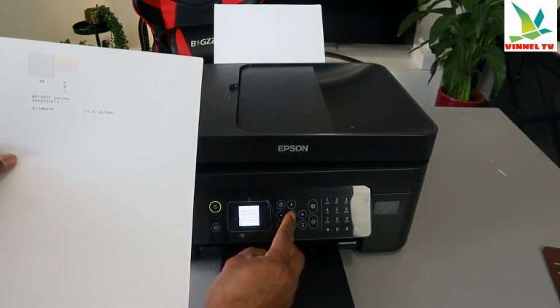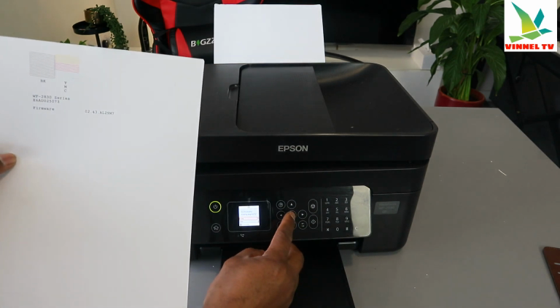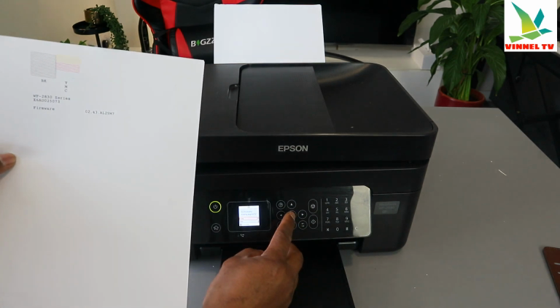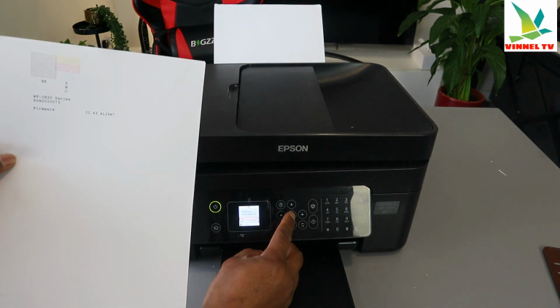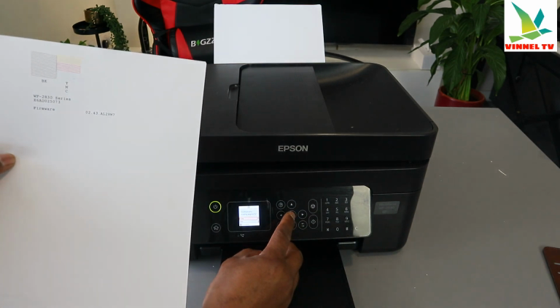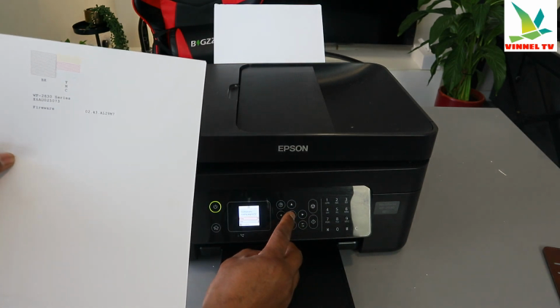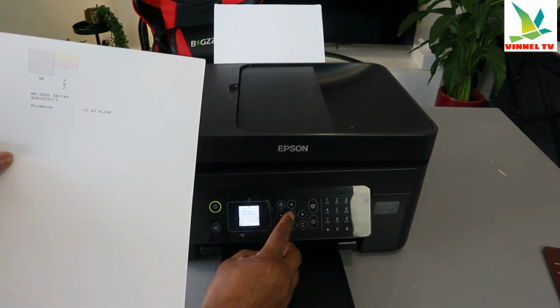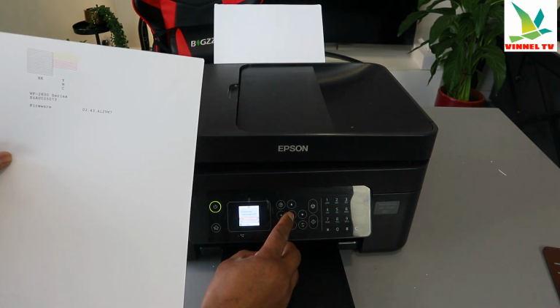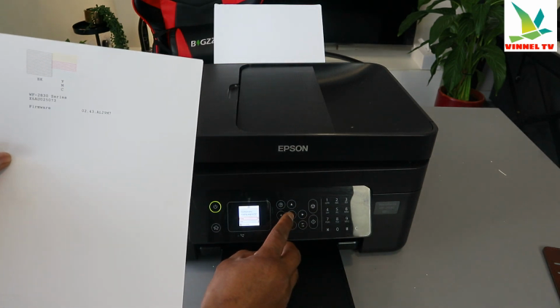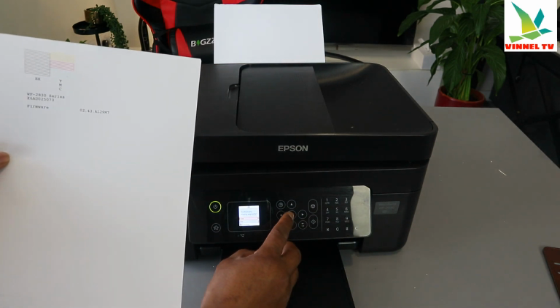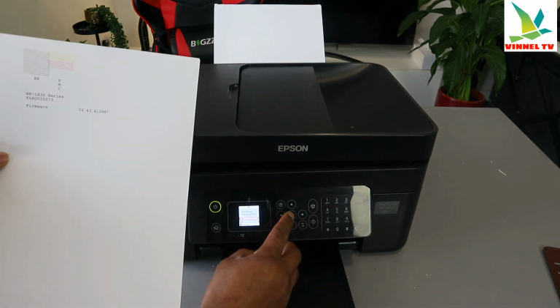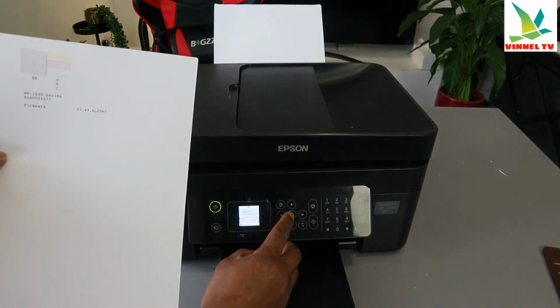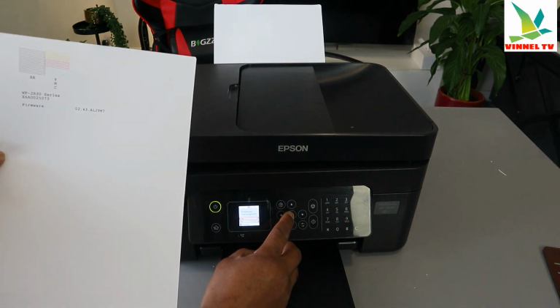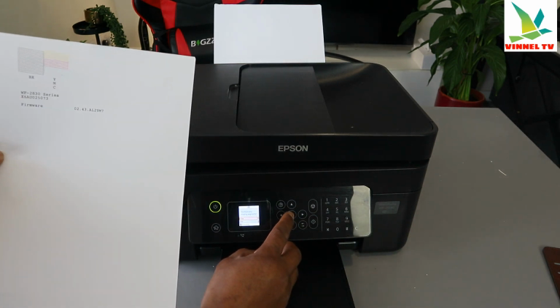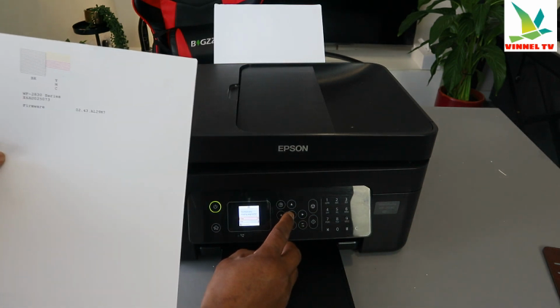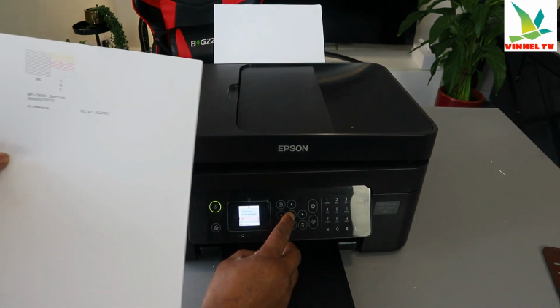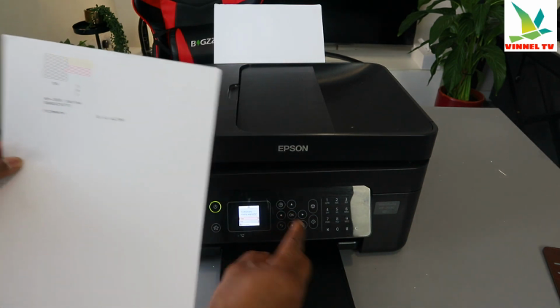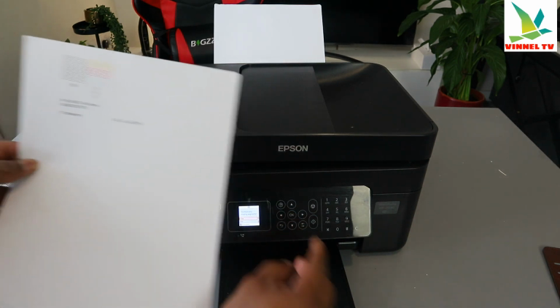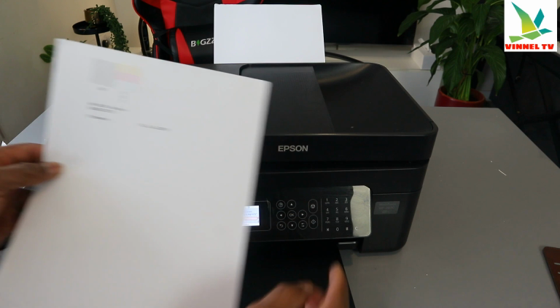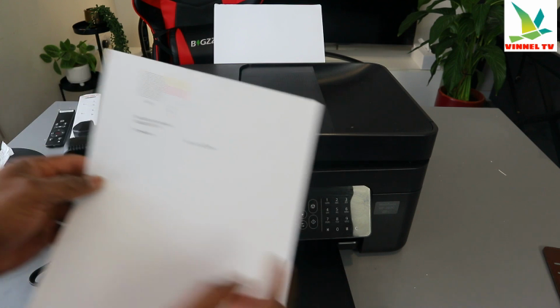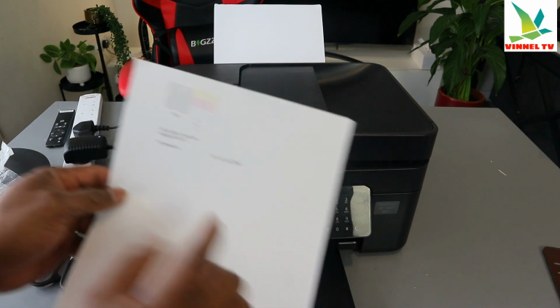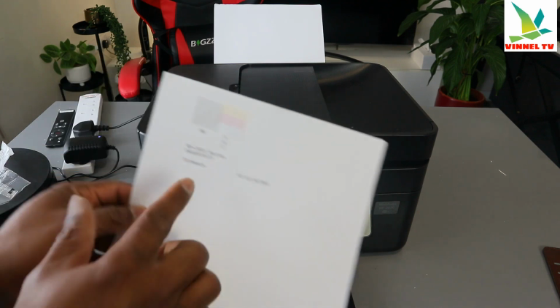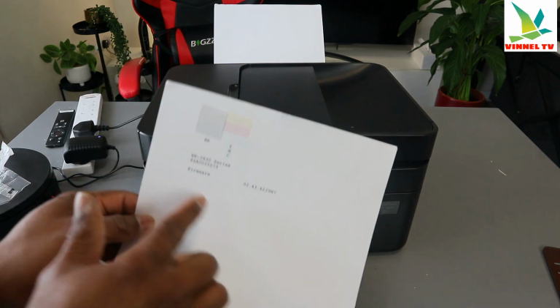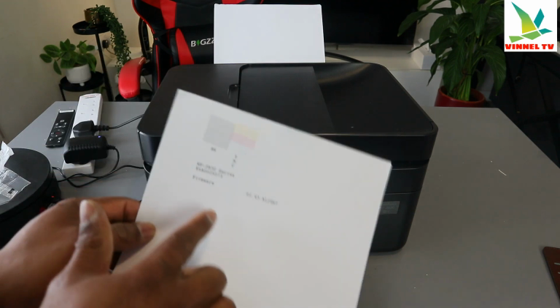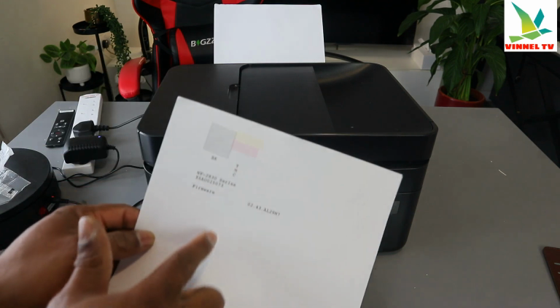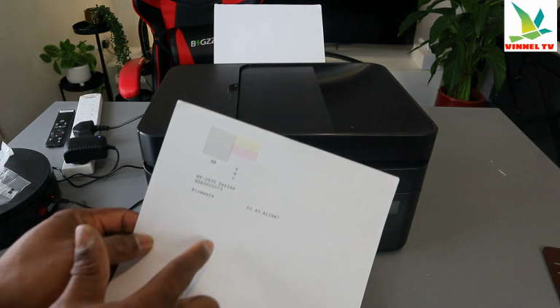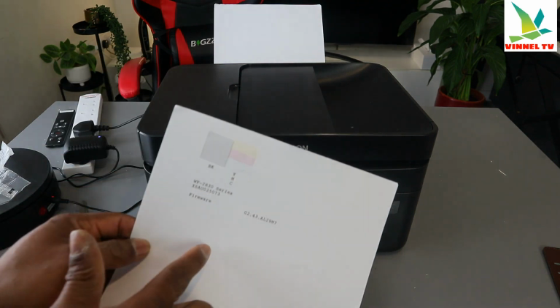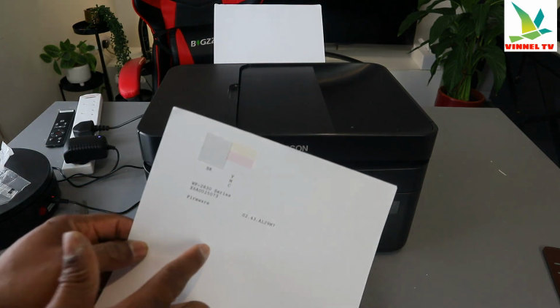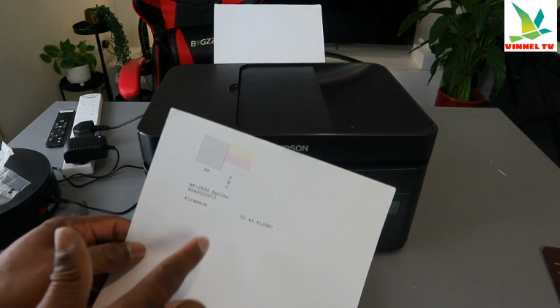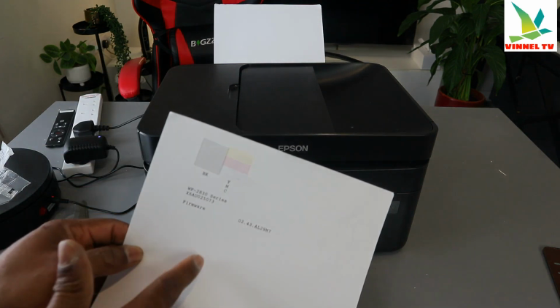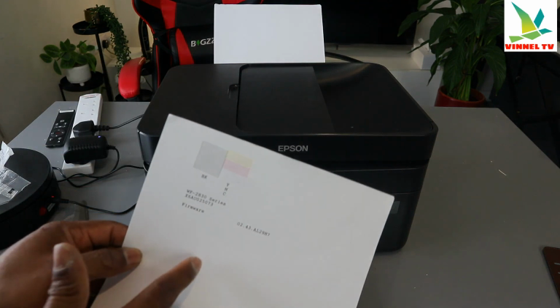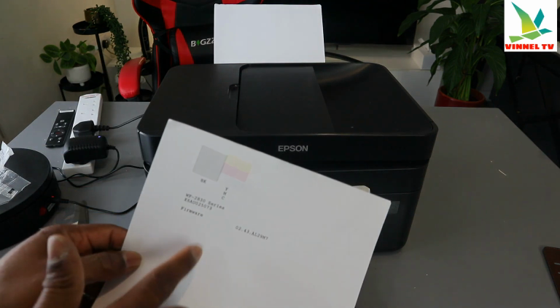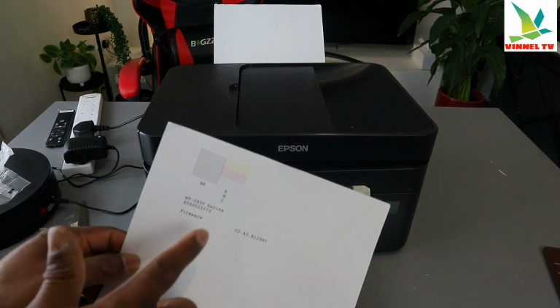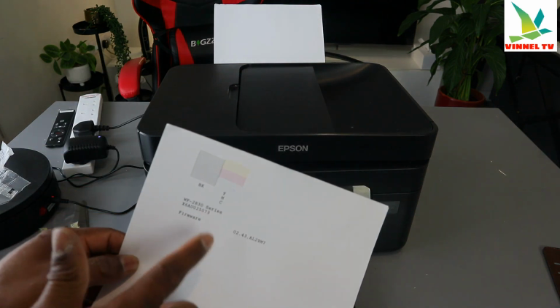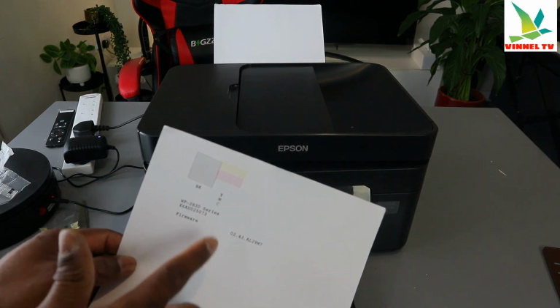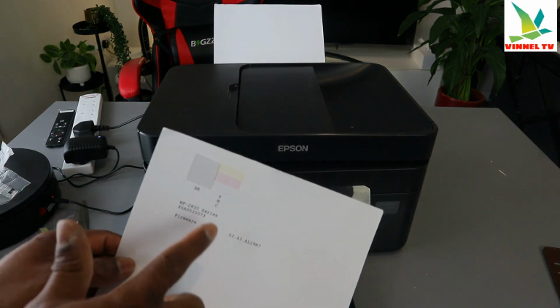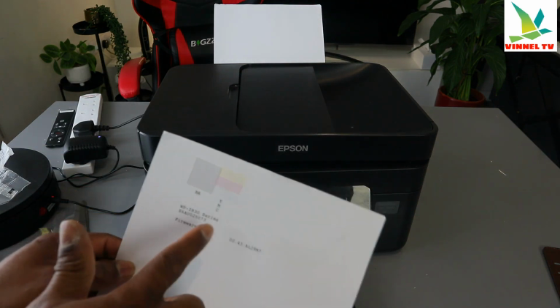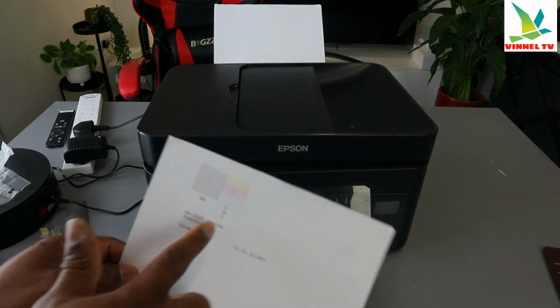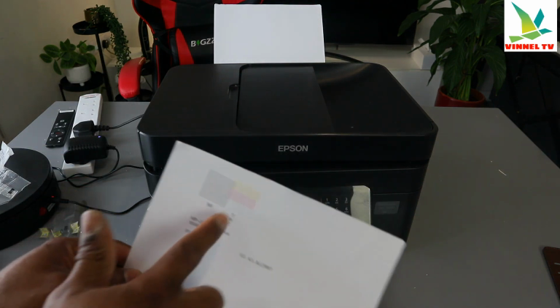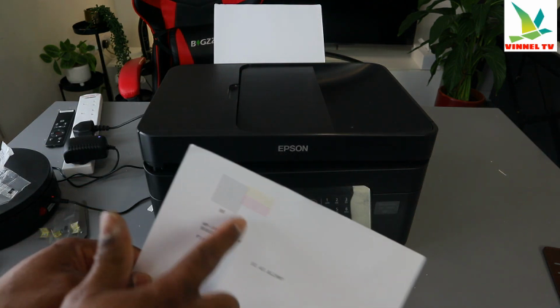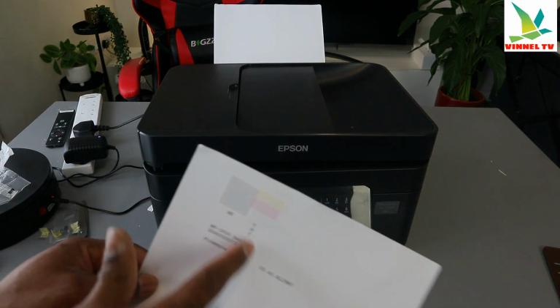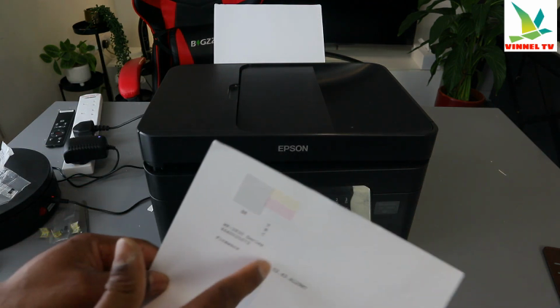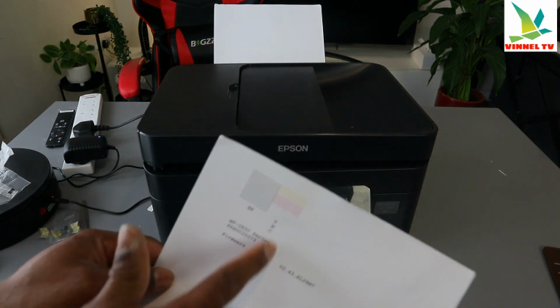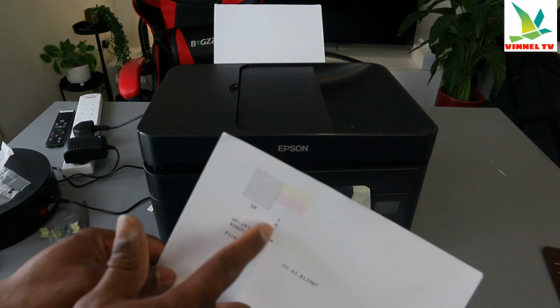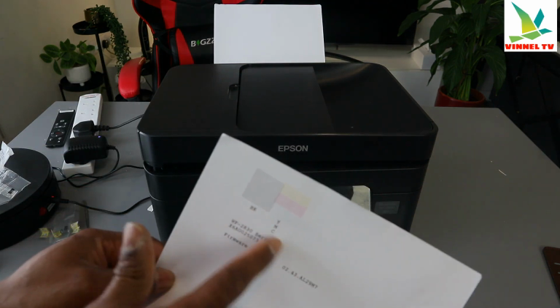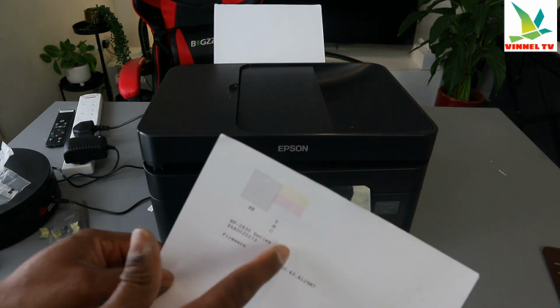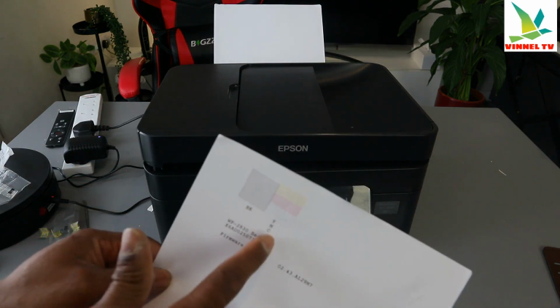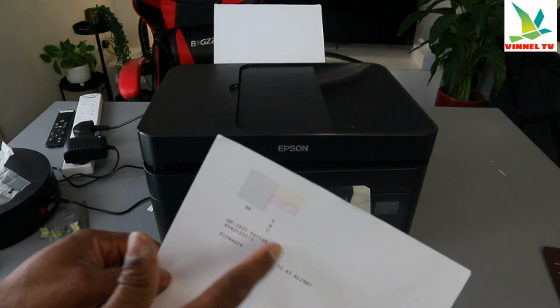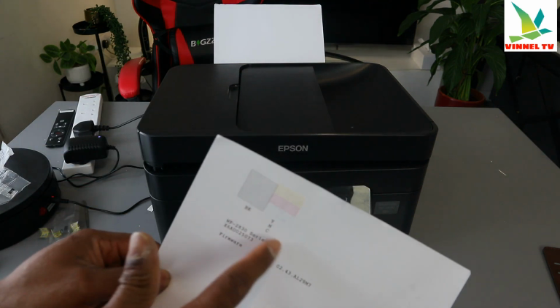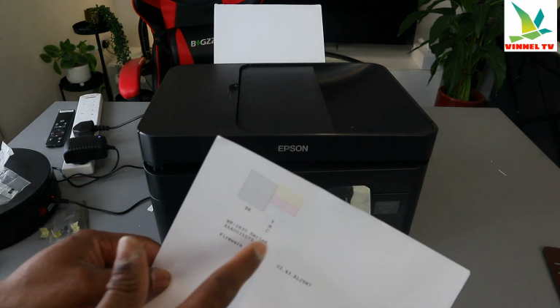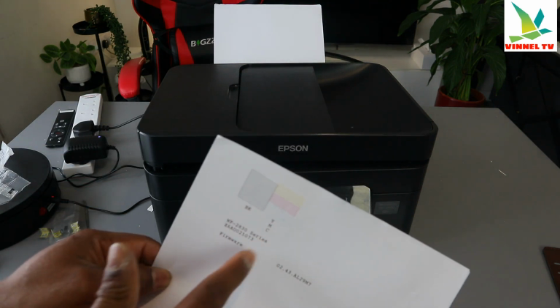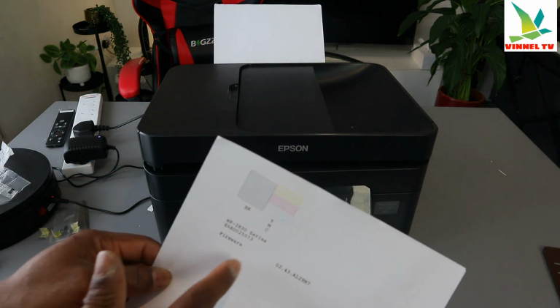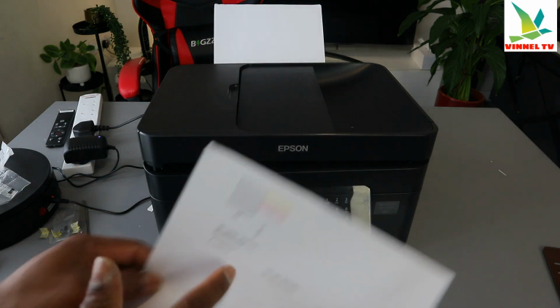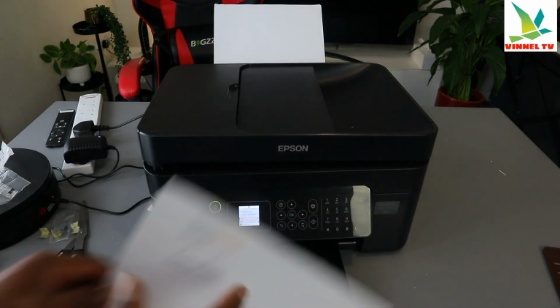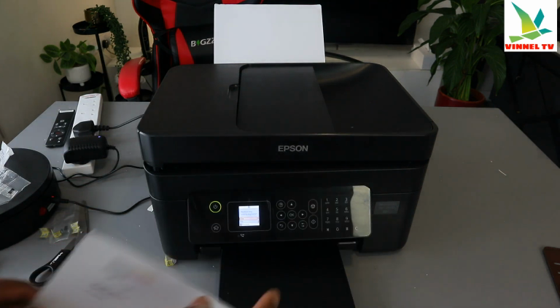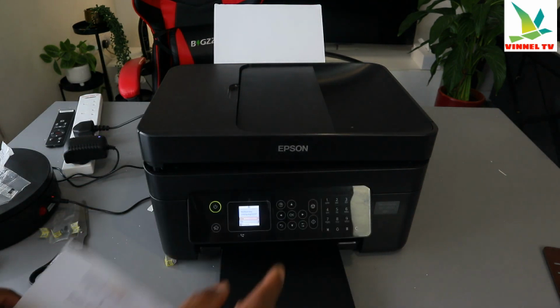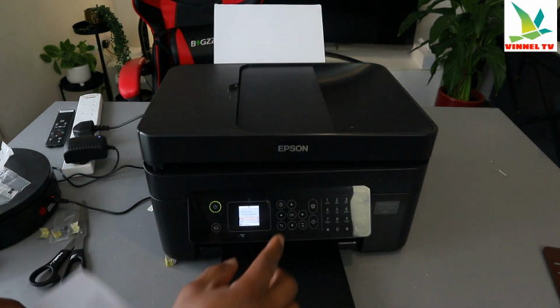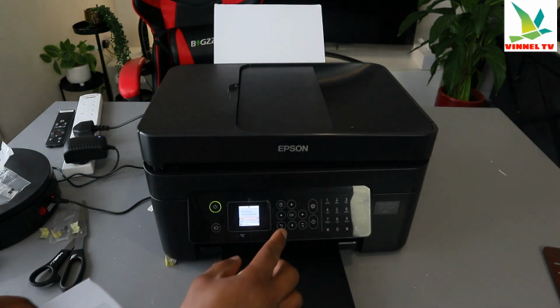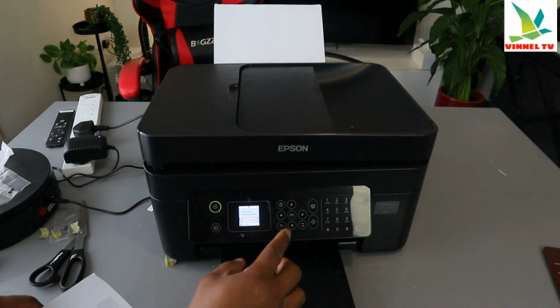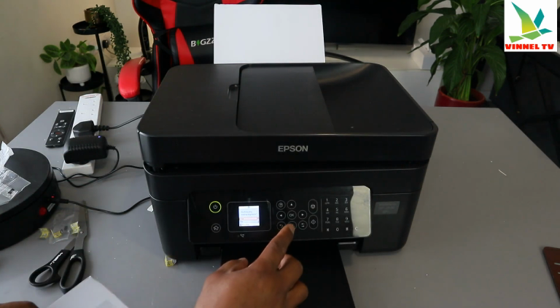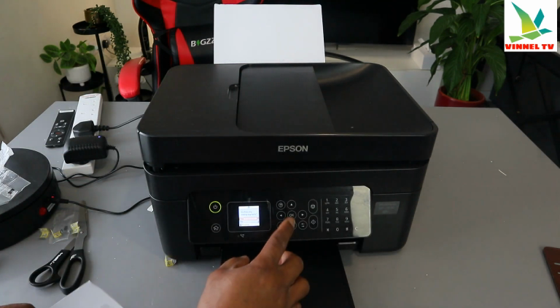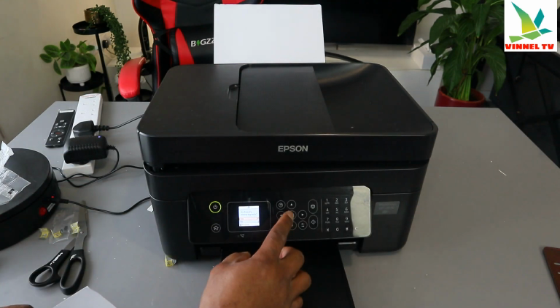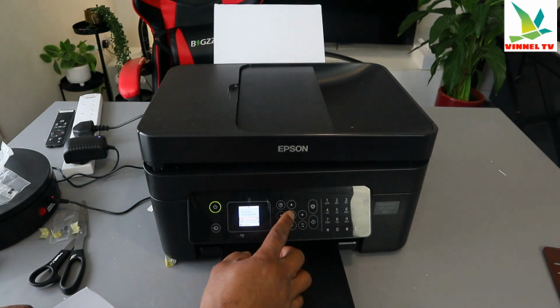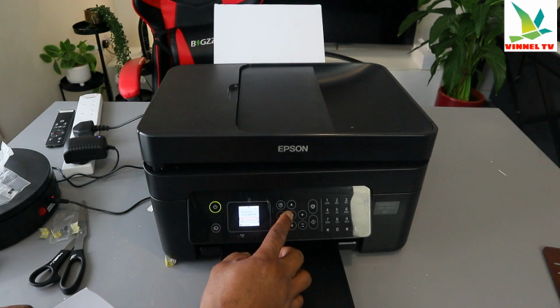Select Yes. Are there any missing segments? You can see when you look at it. Select Yes.